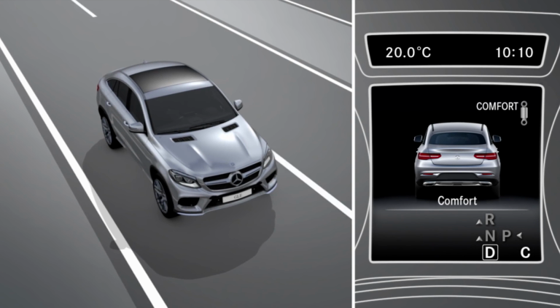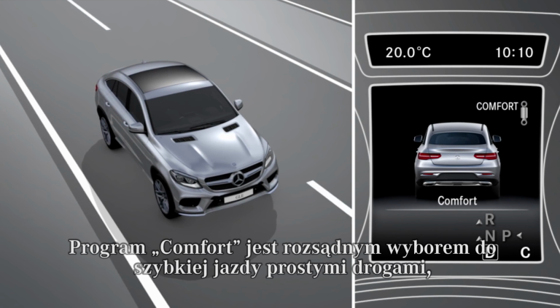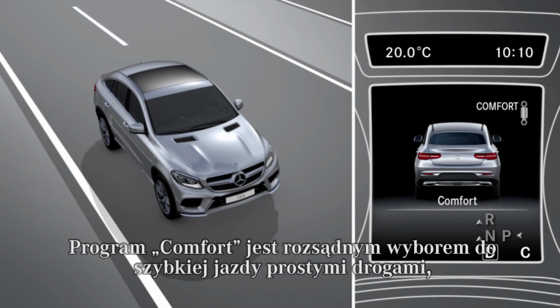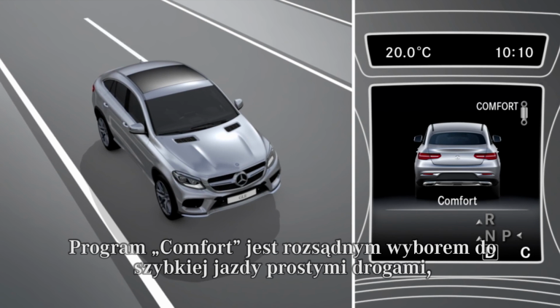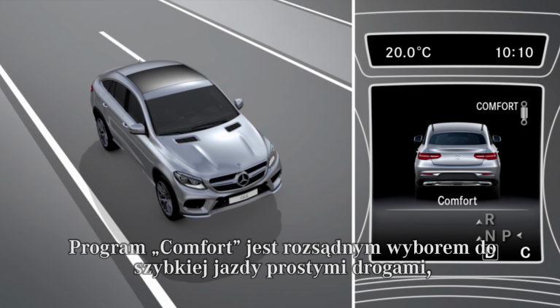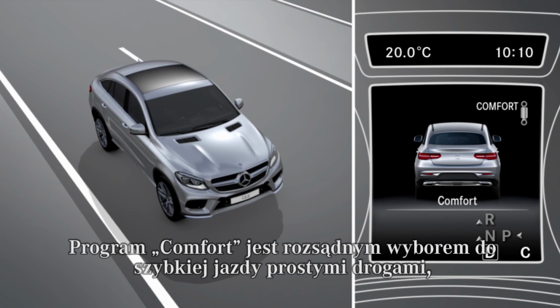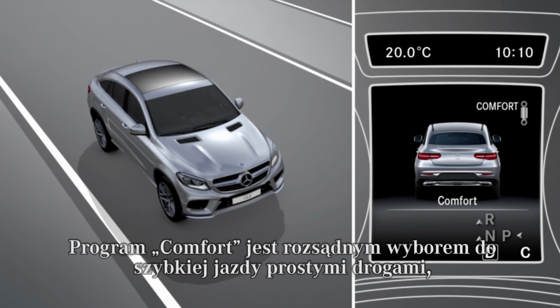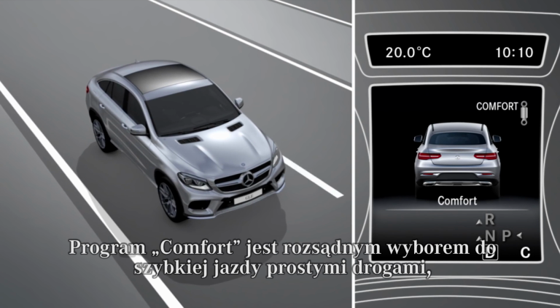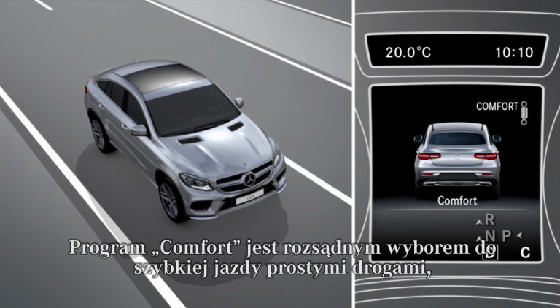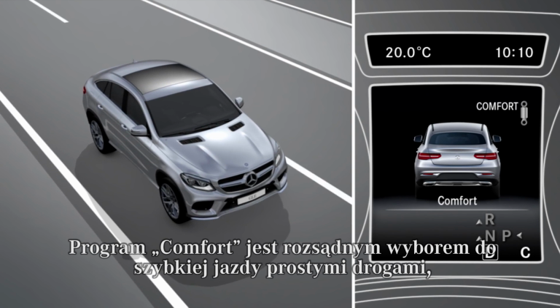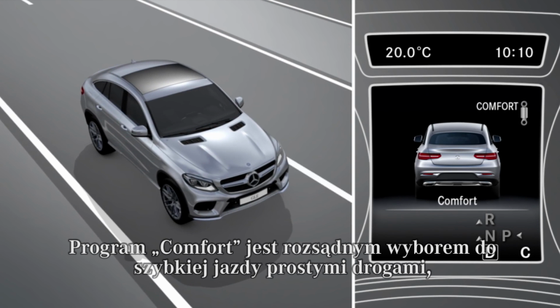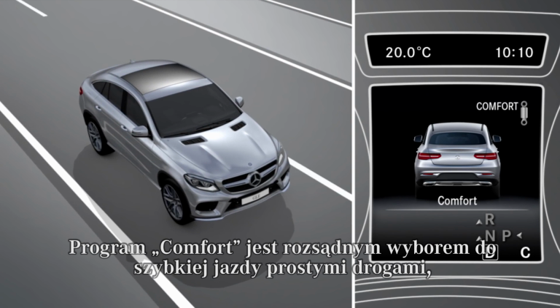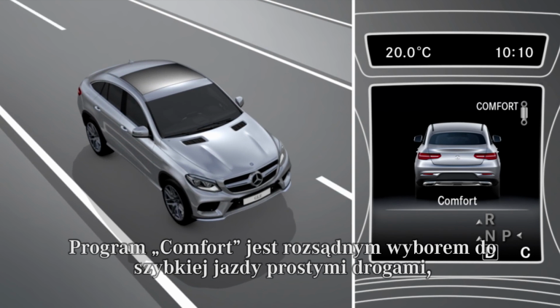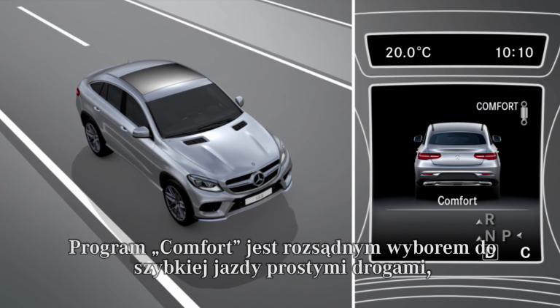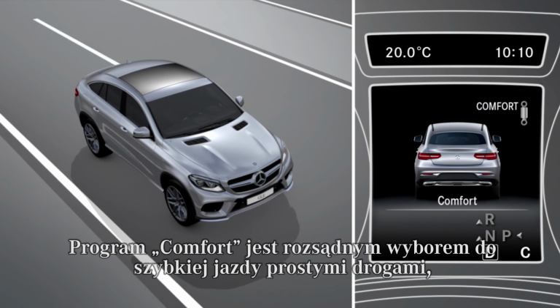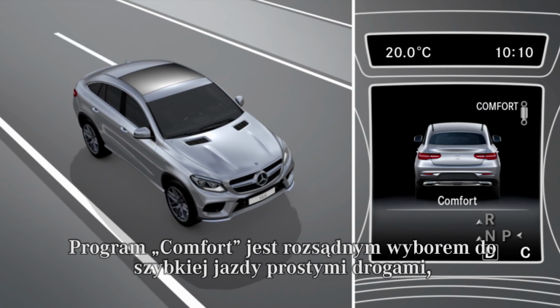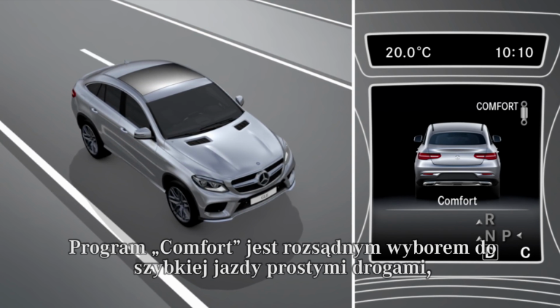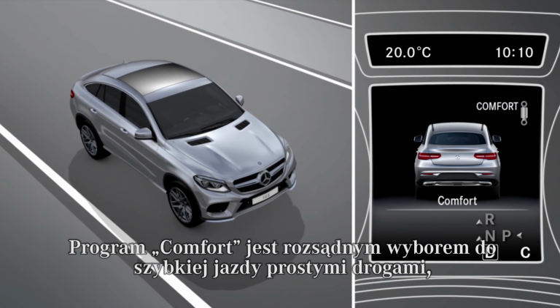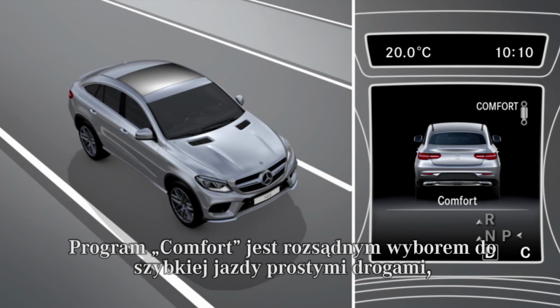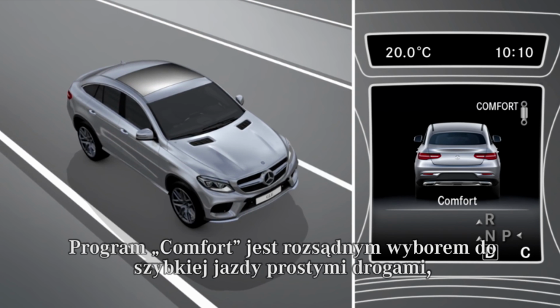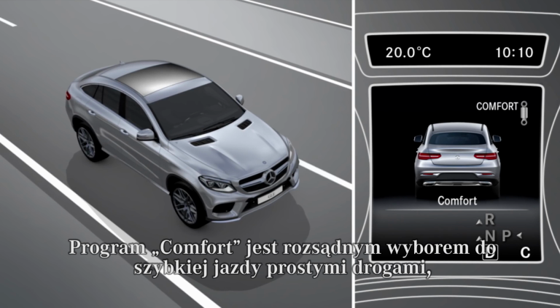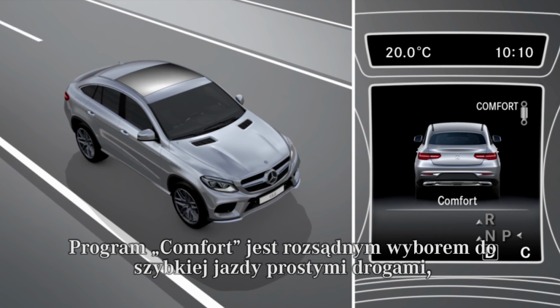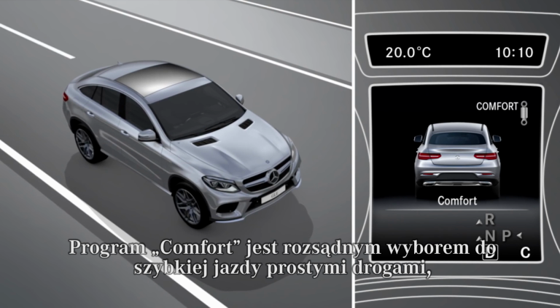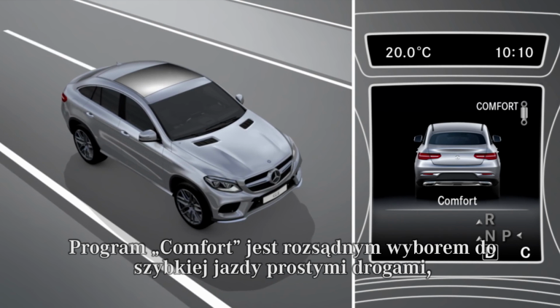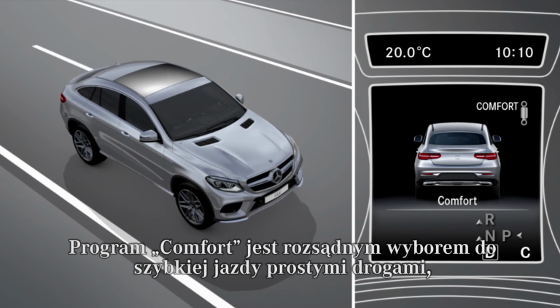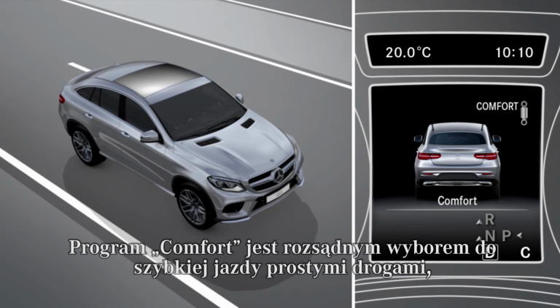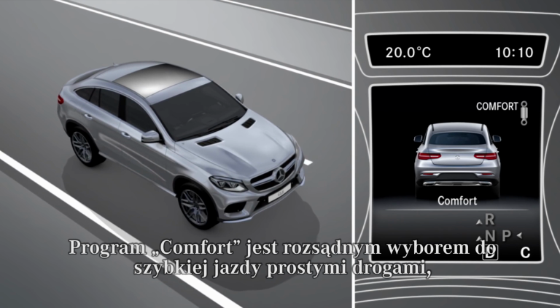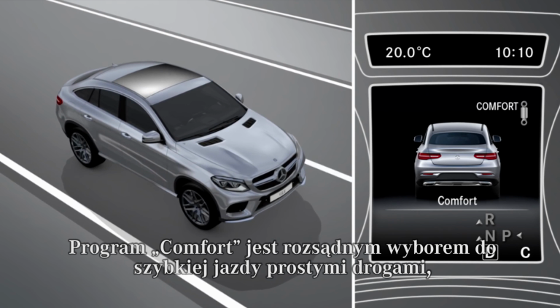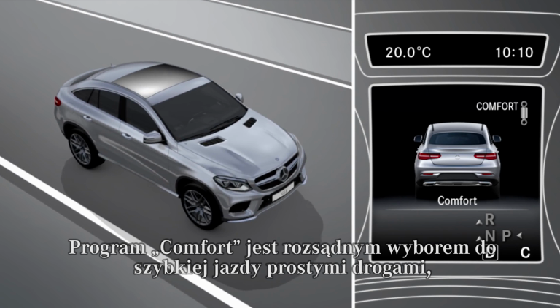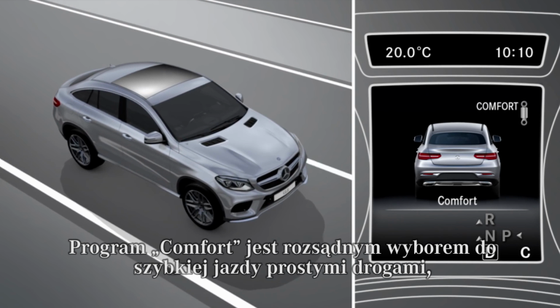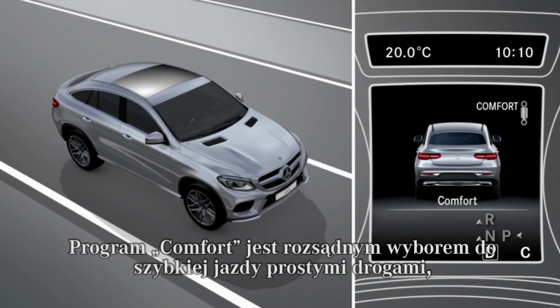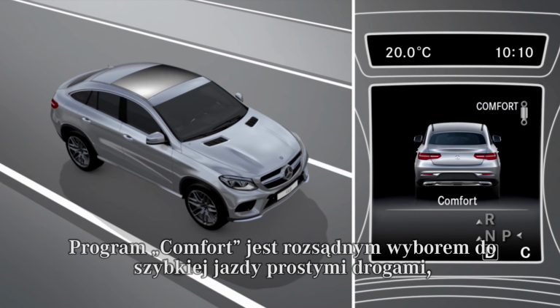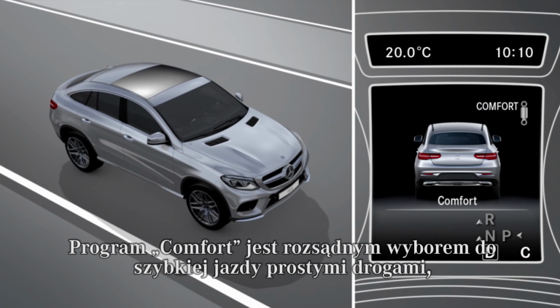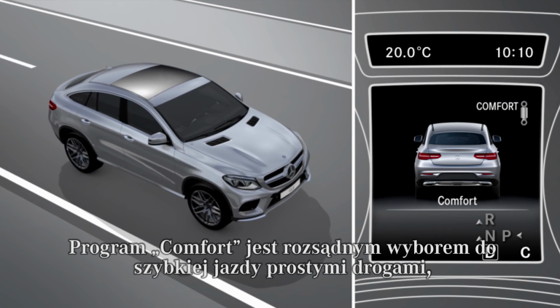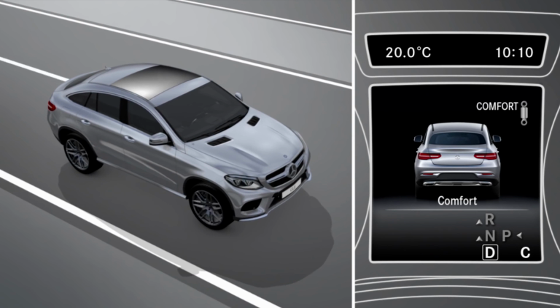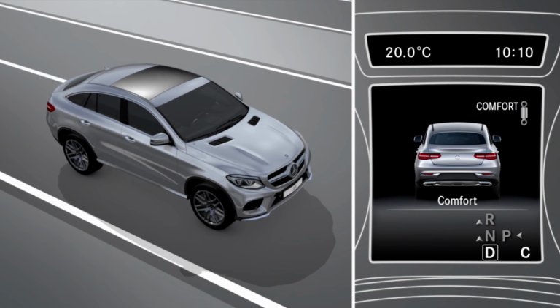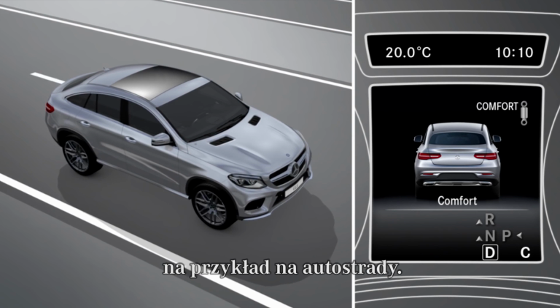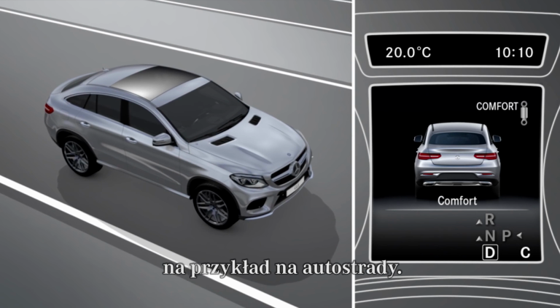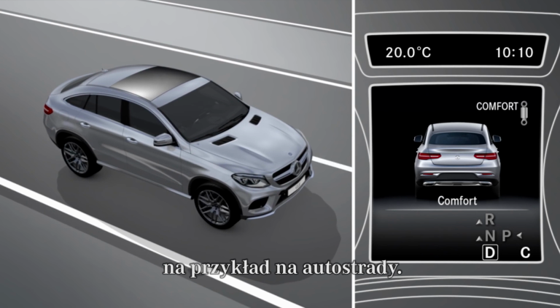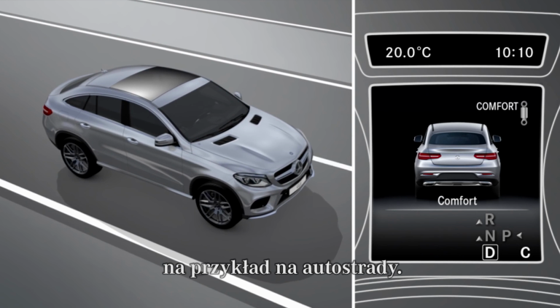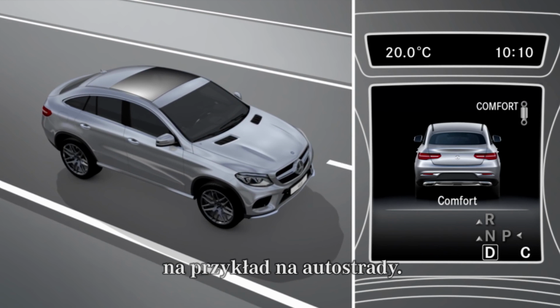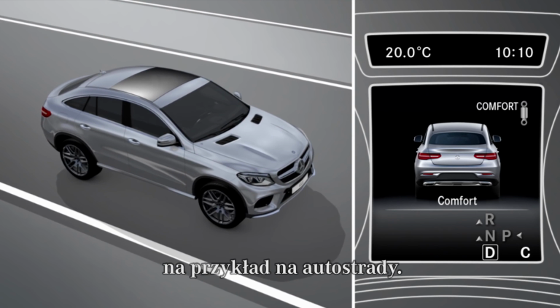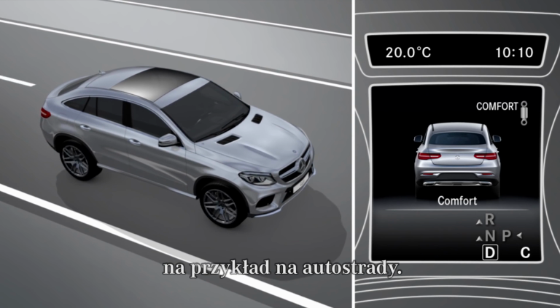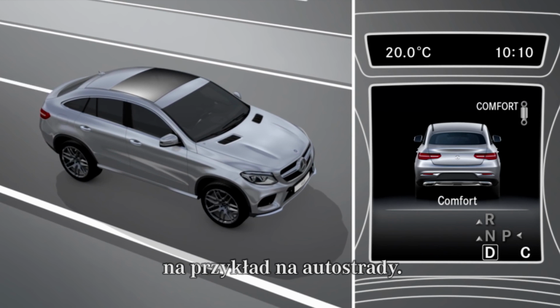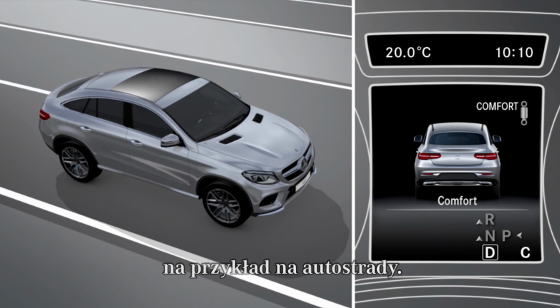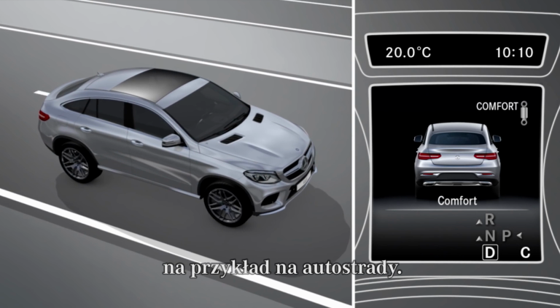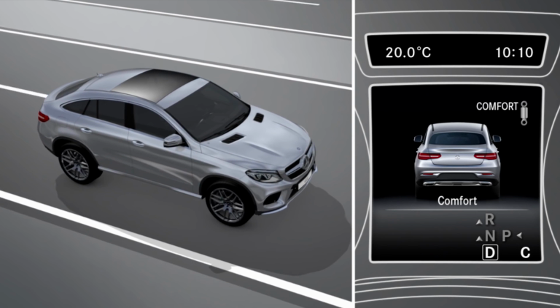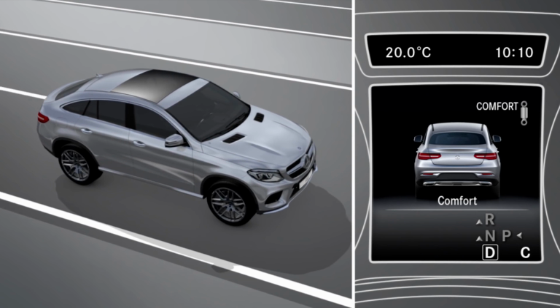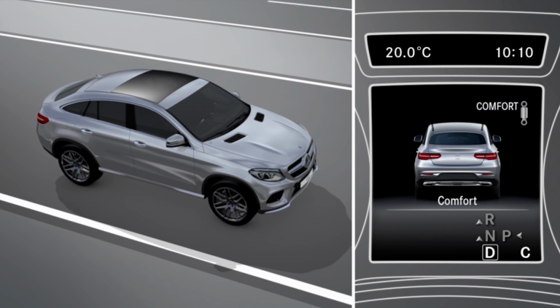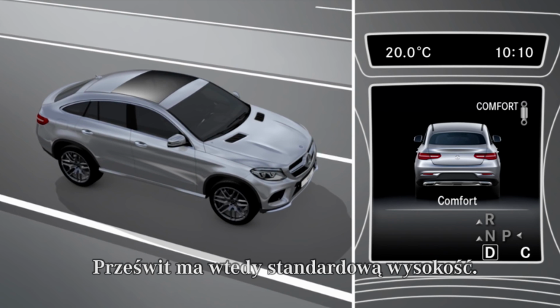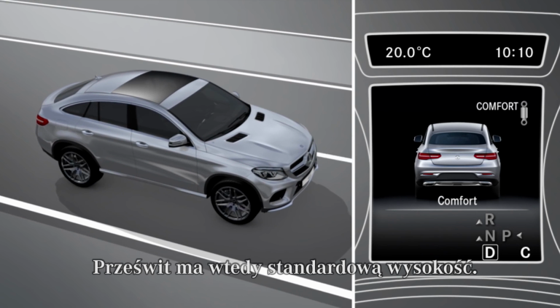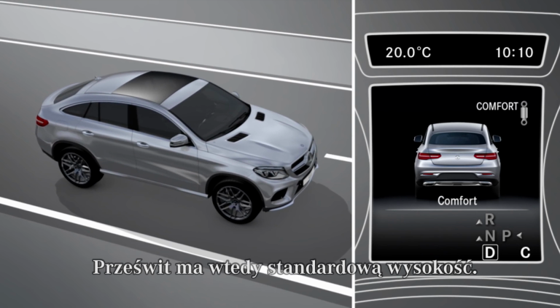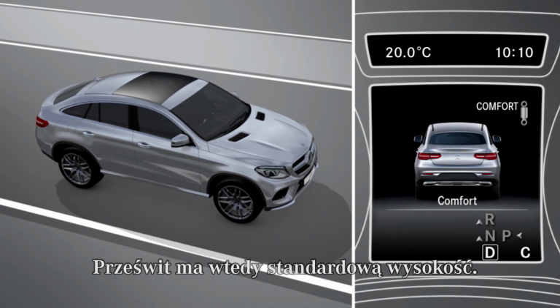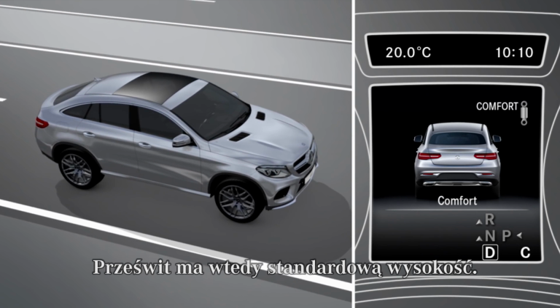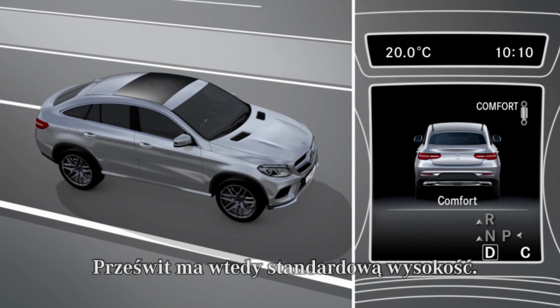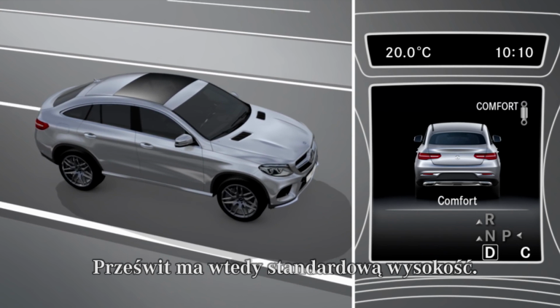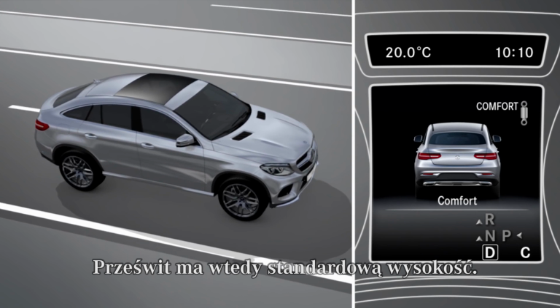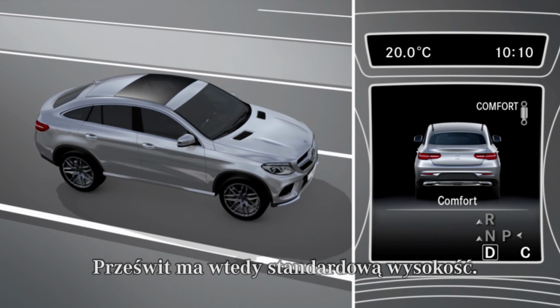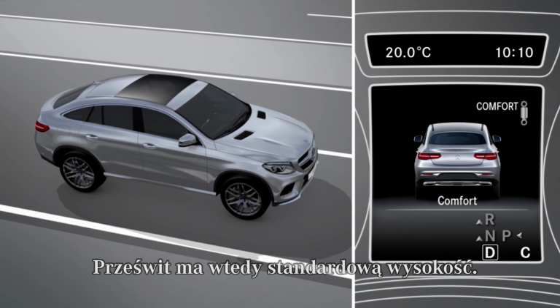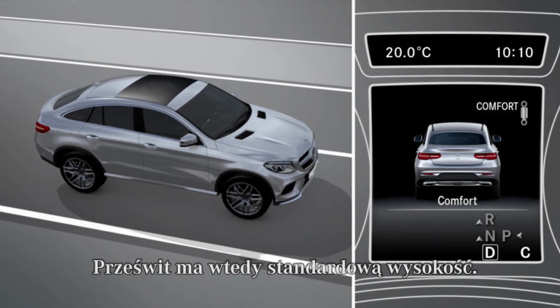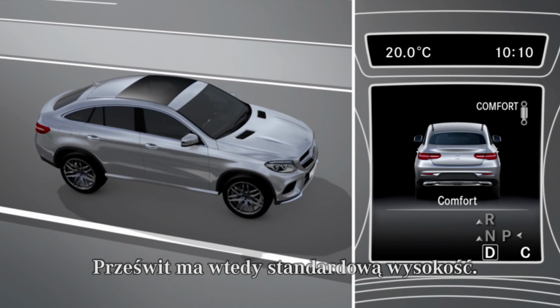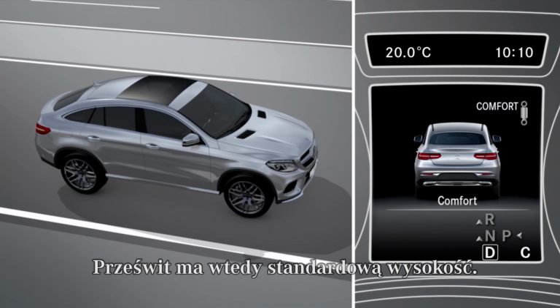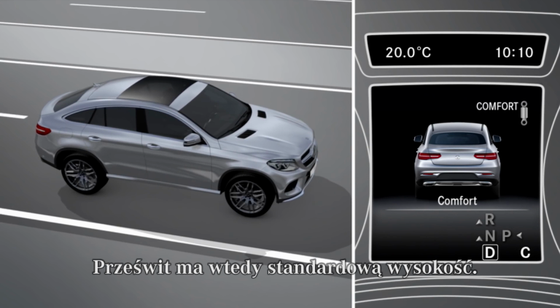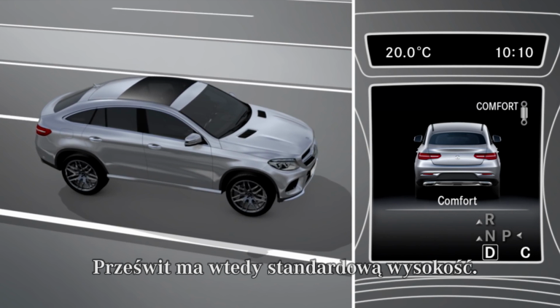The comfort drive program is suitable for fast driving without bends, for example on motorways. The vehicle is adjusted to normal level.